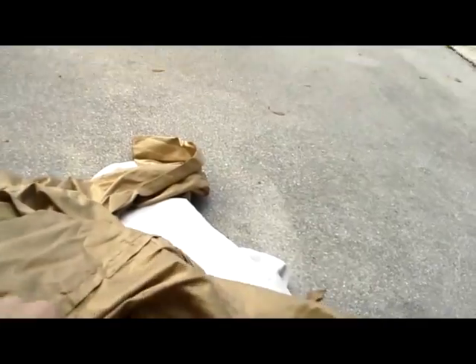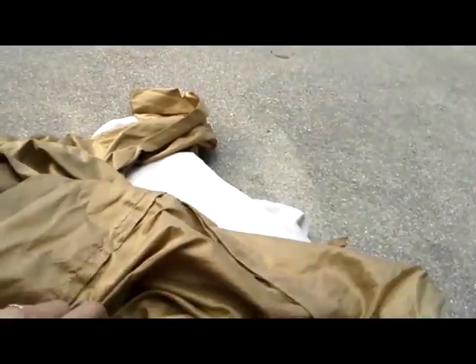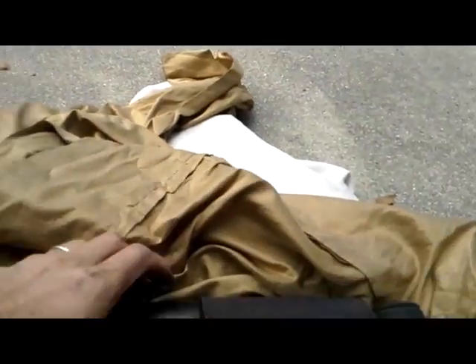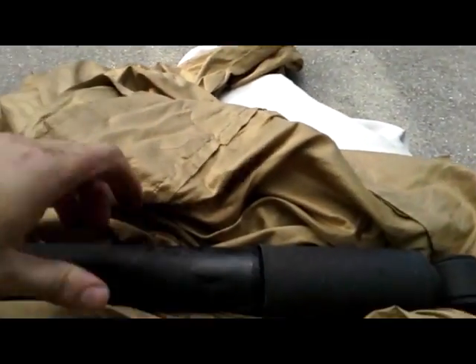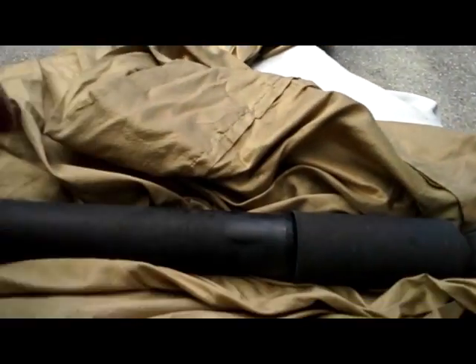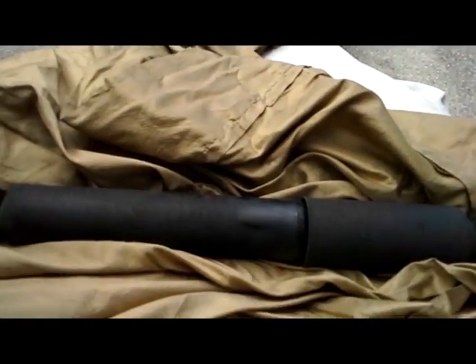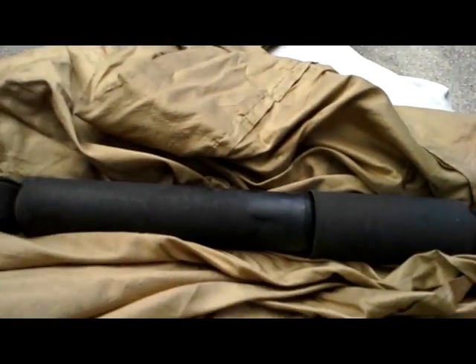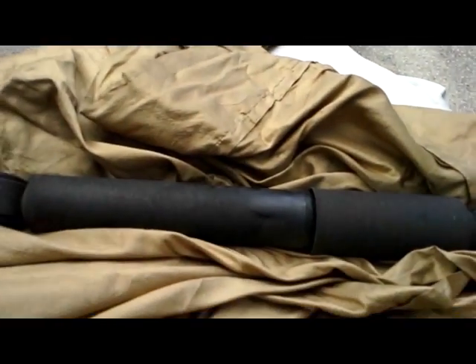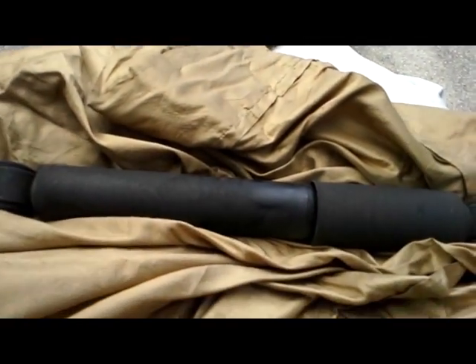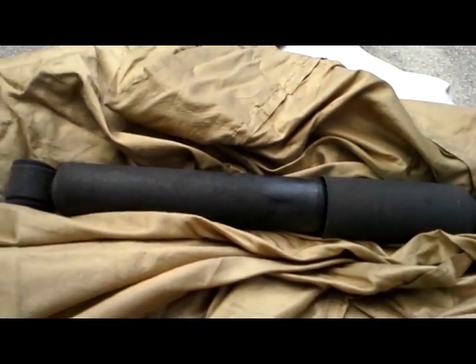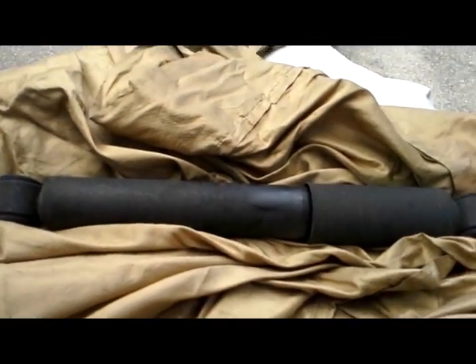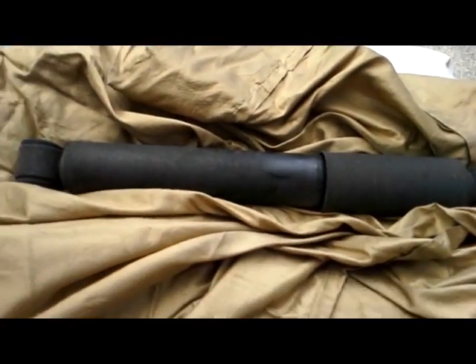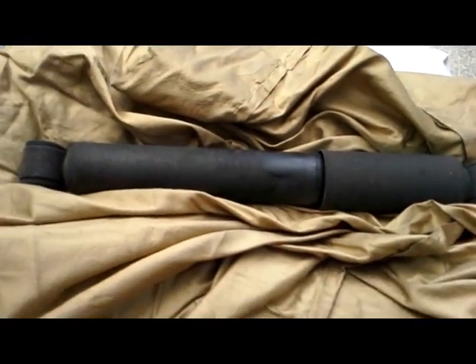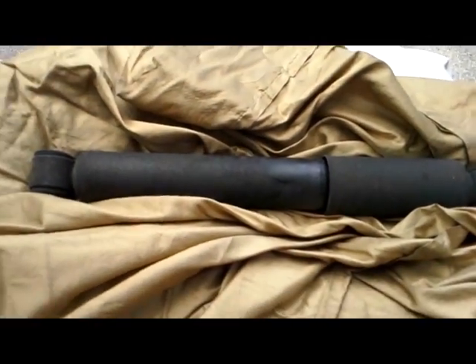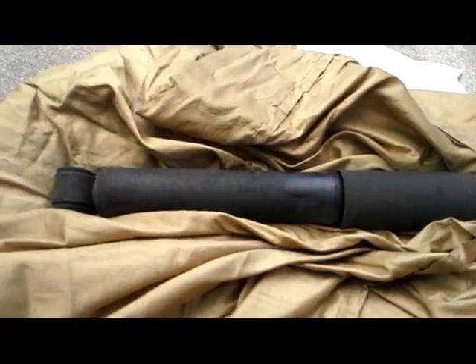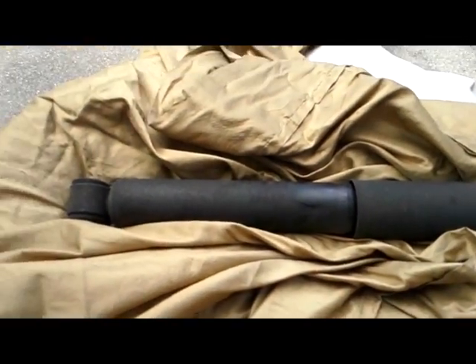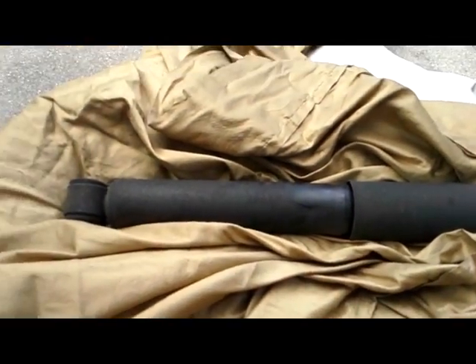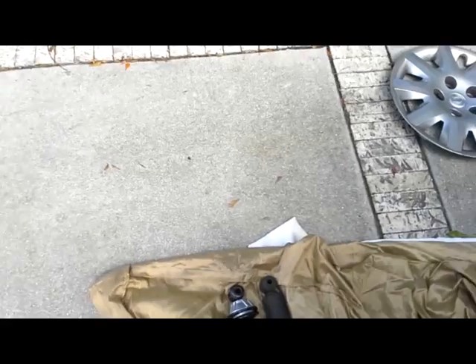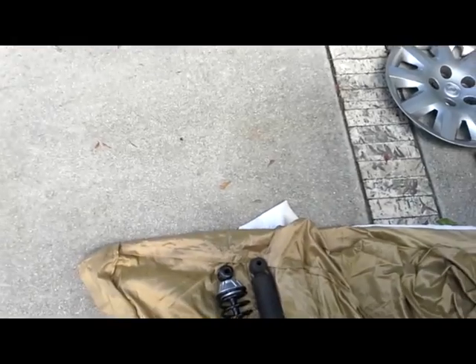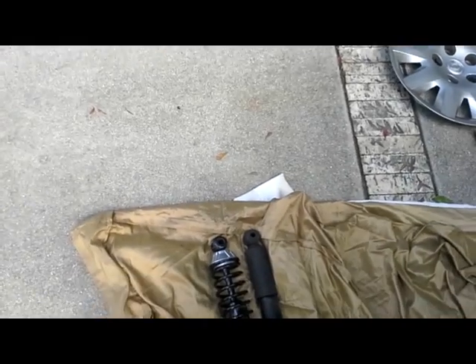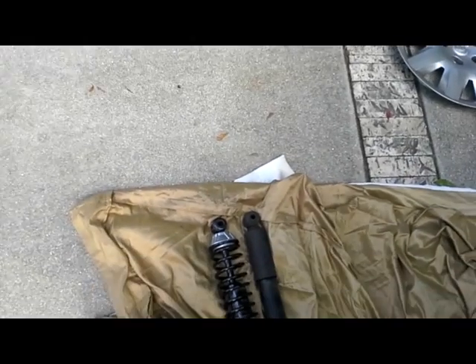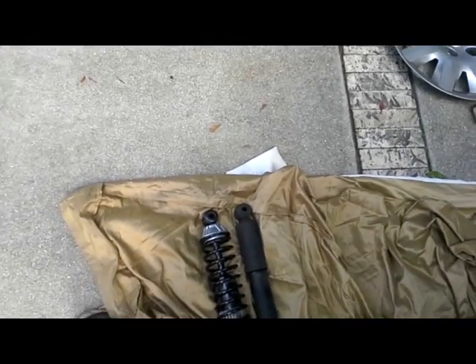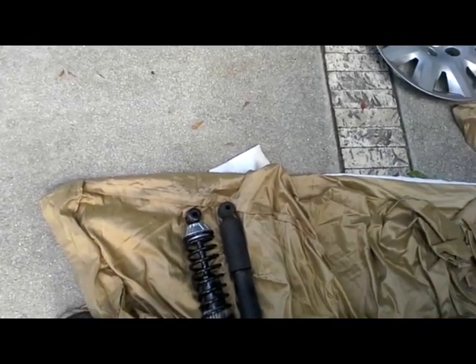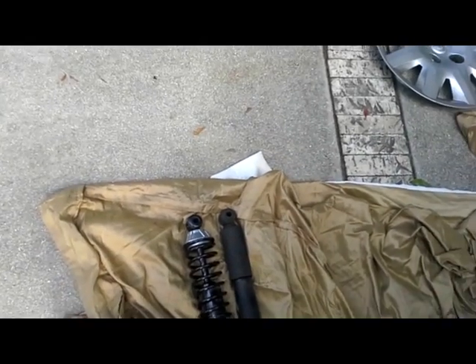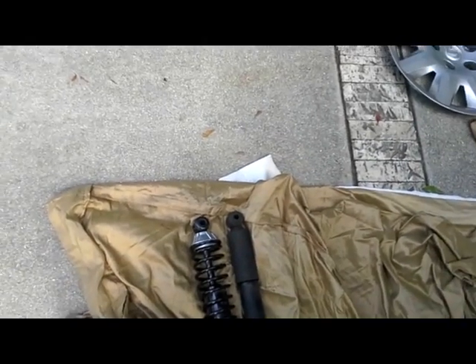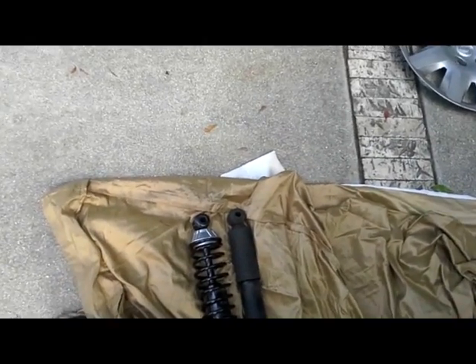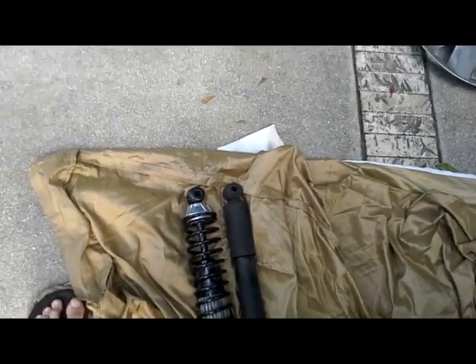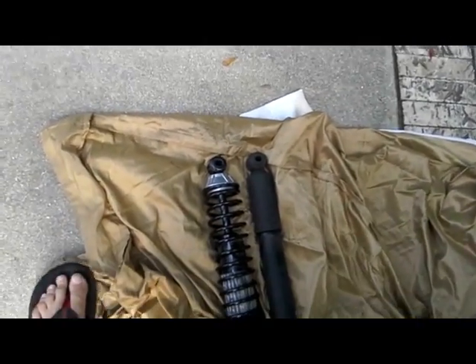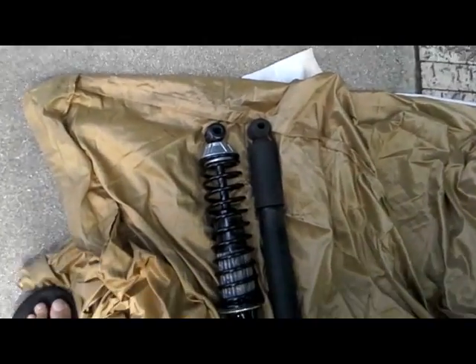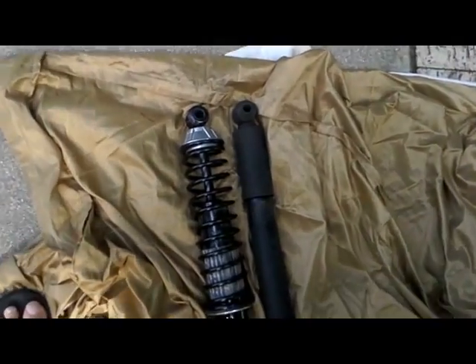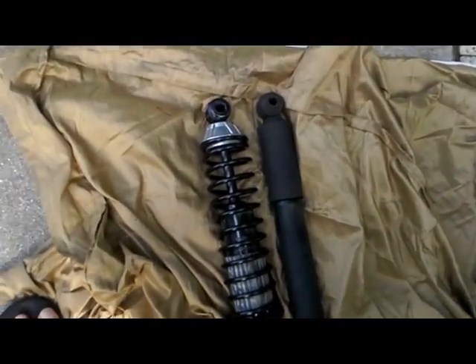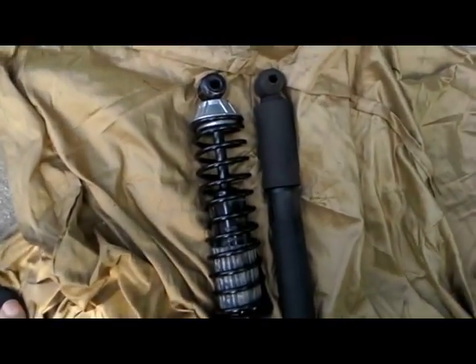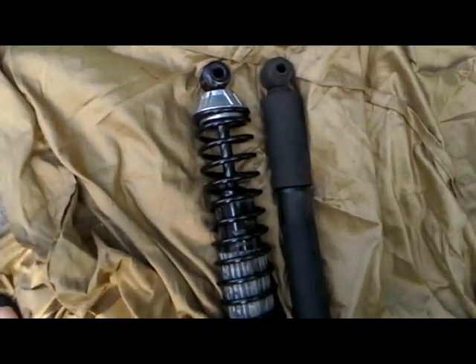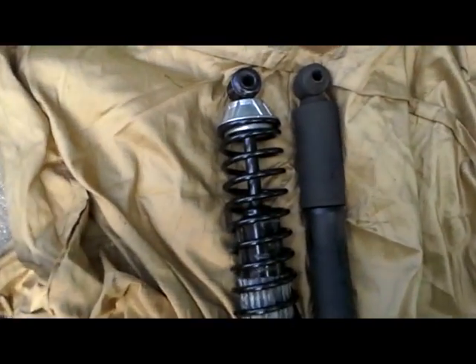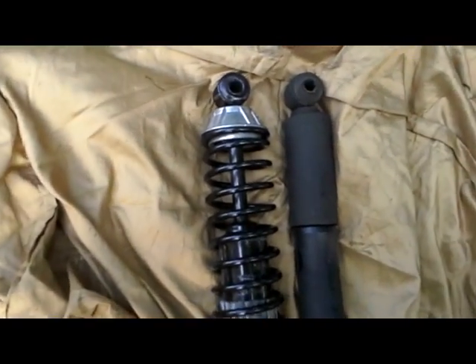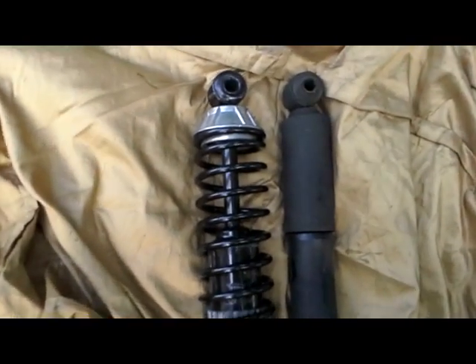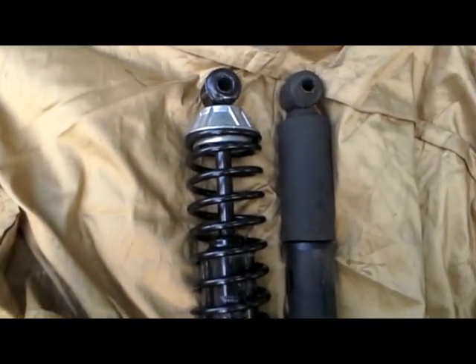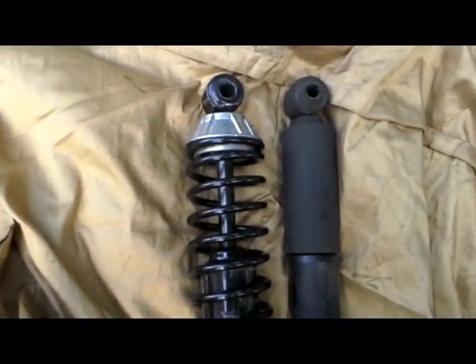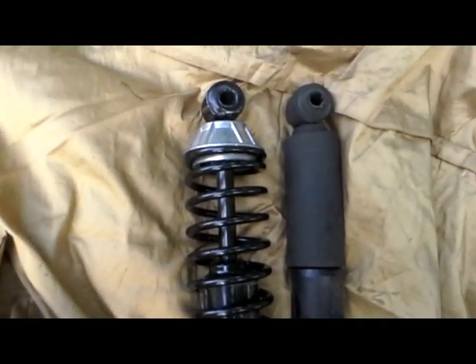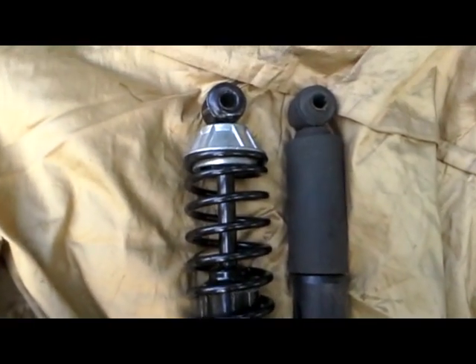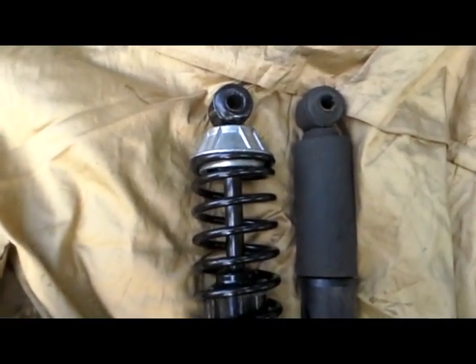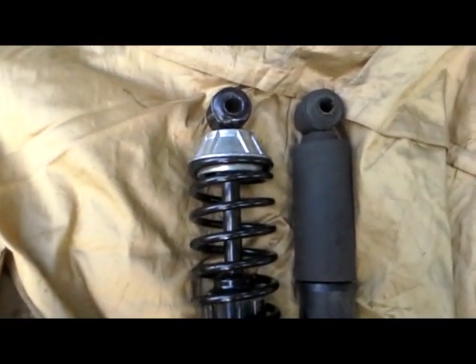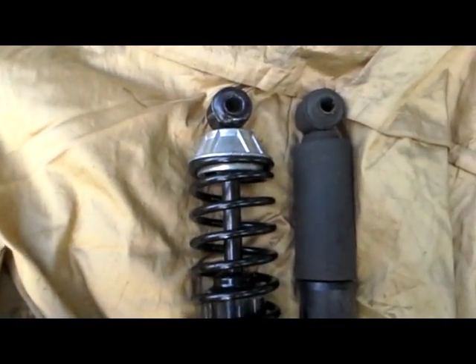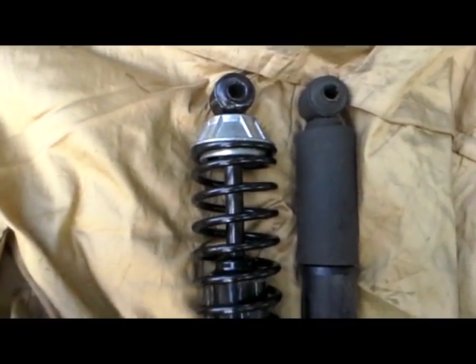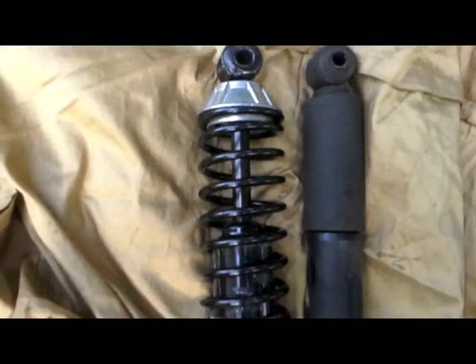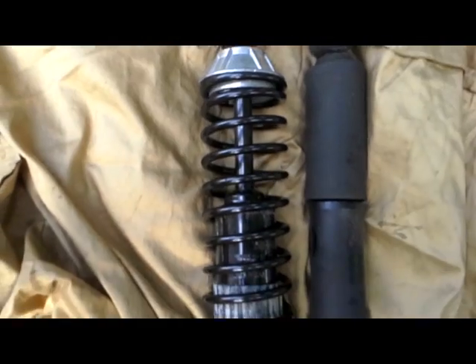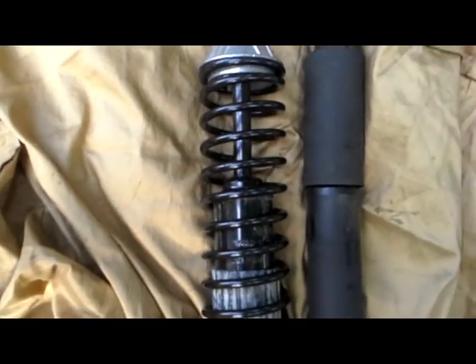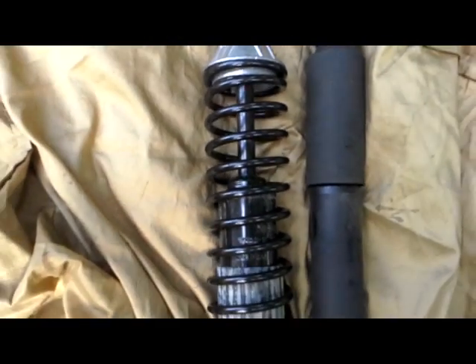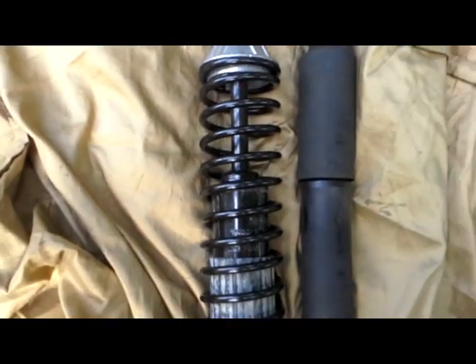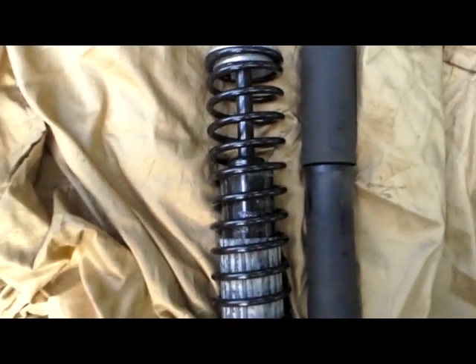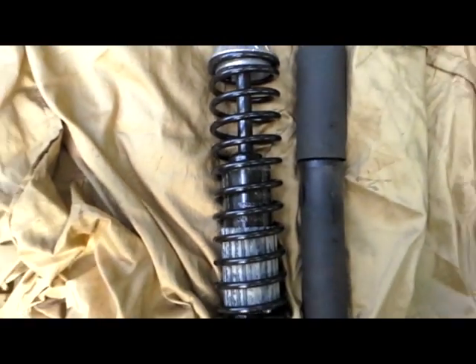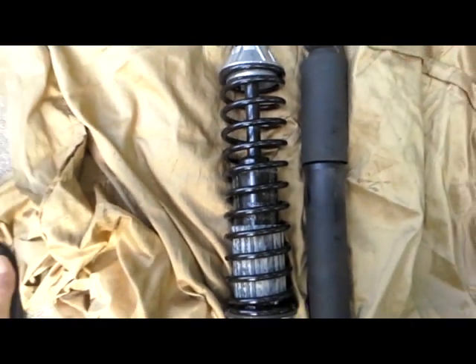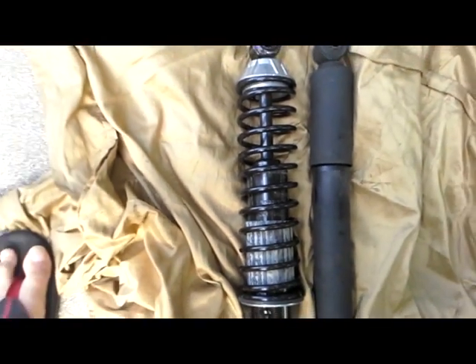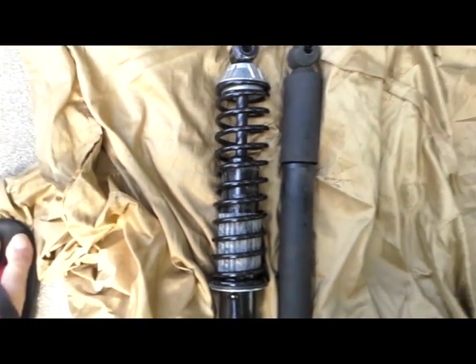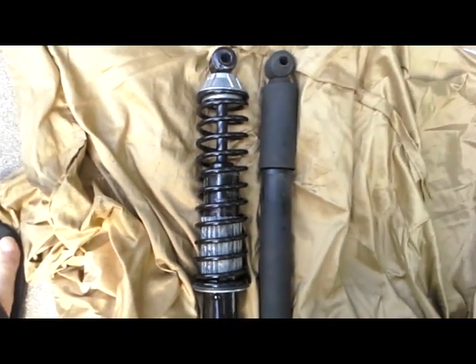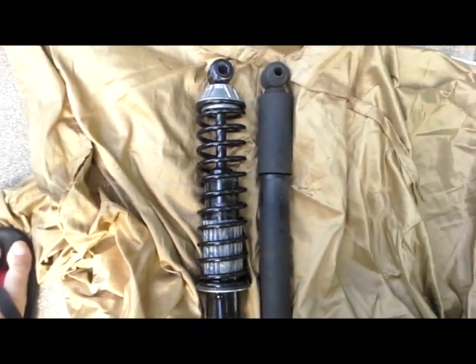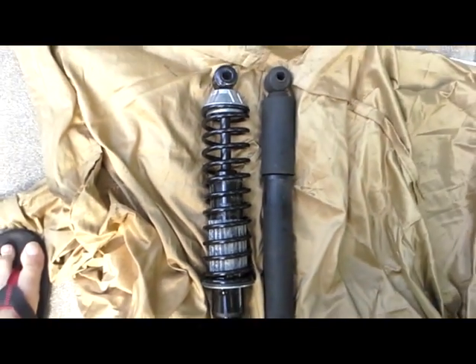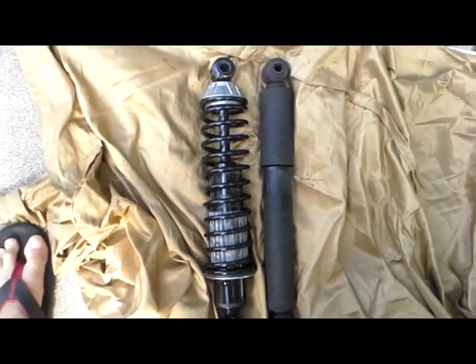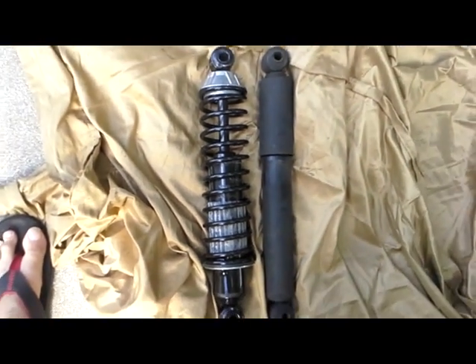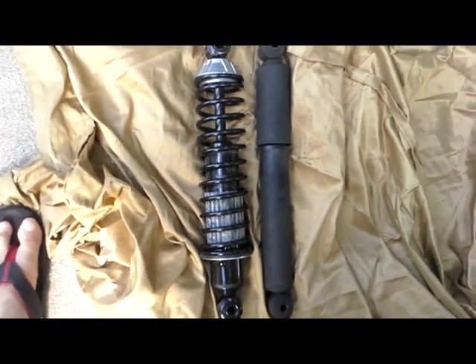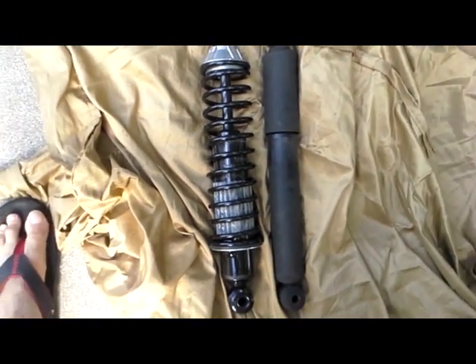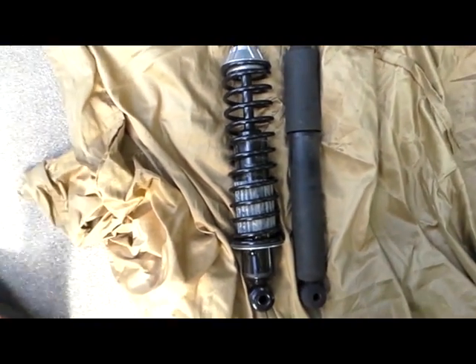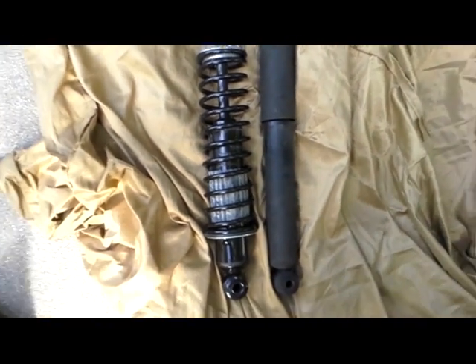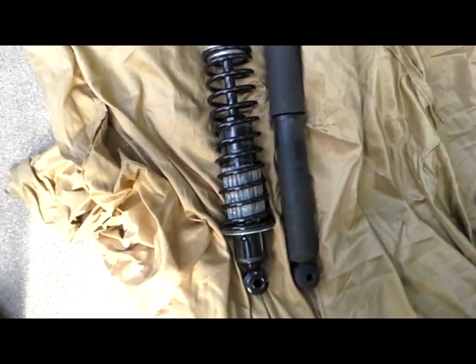Here's the old one. This is what they look like side by side.